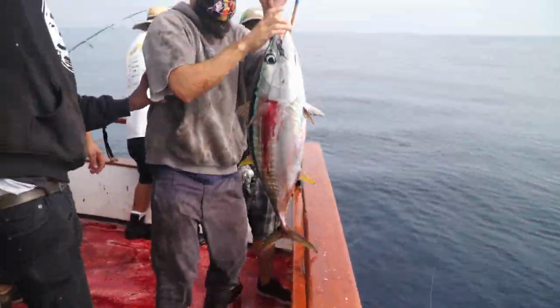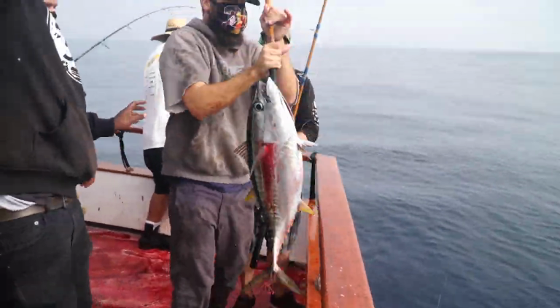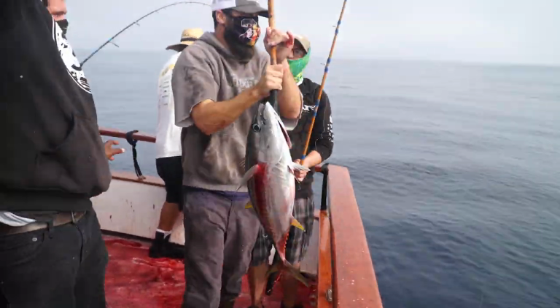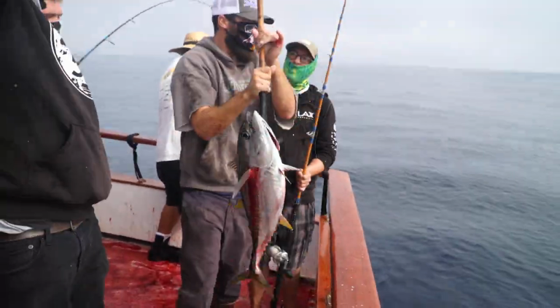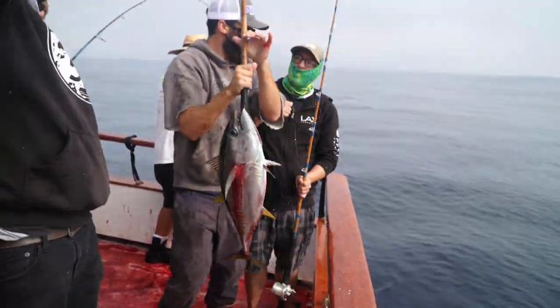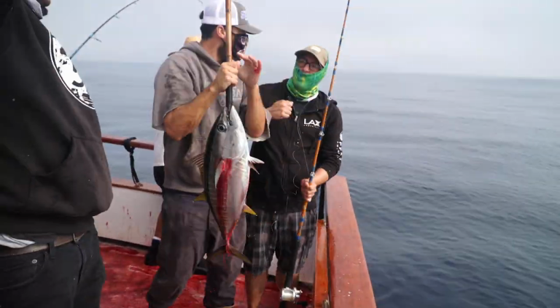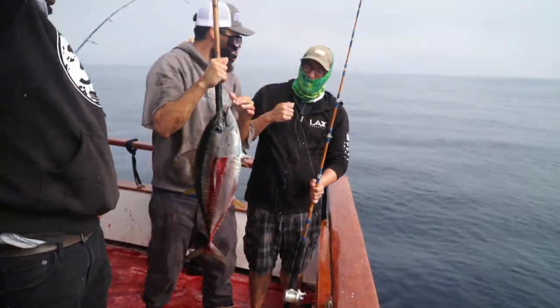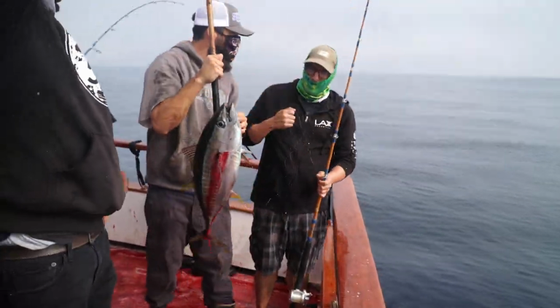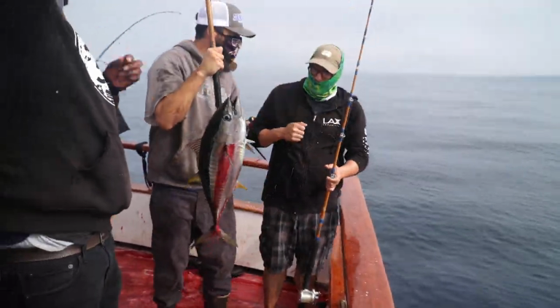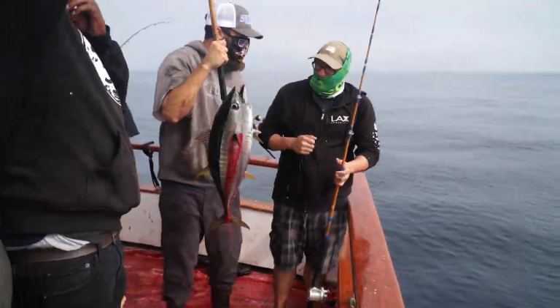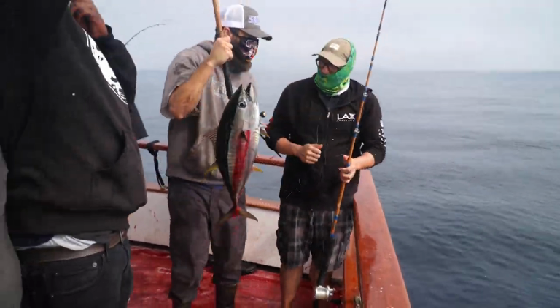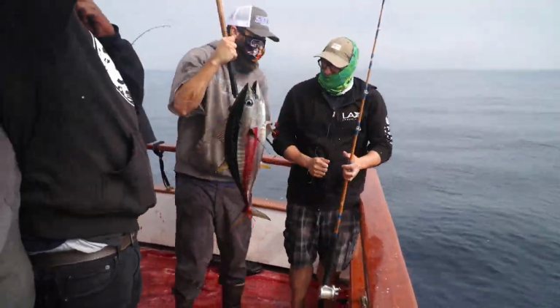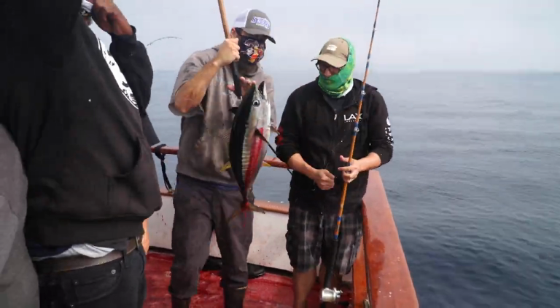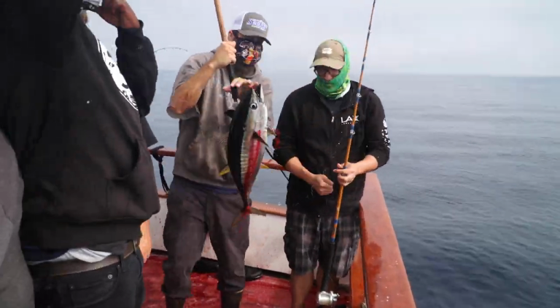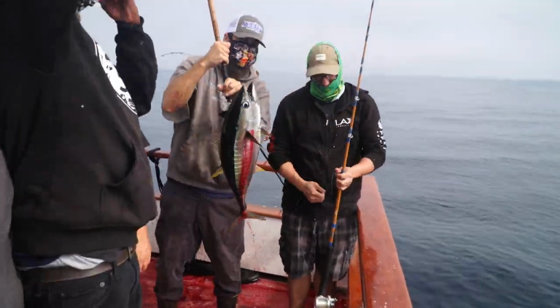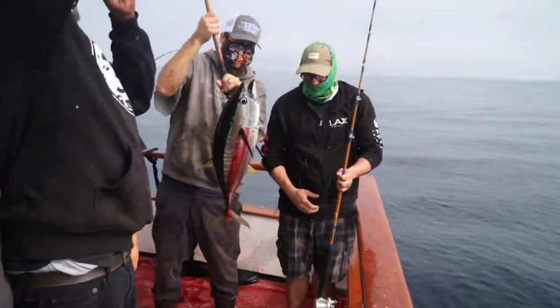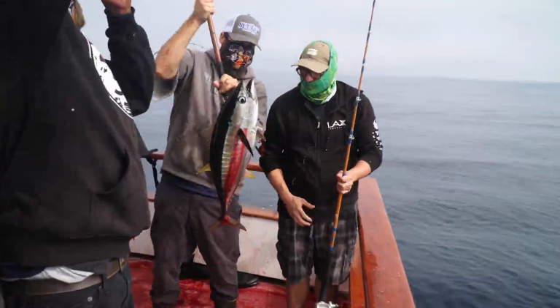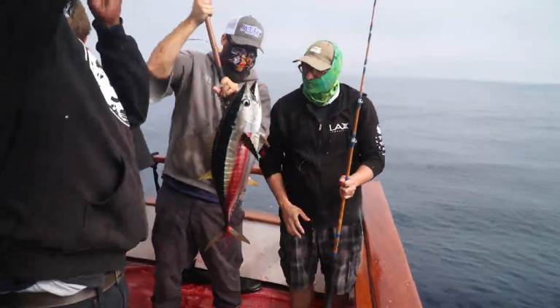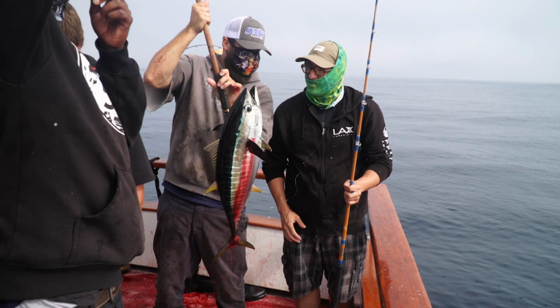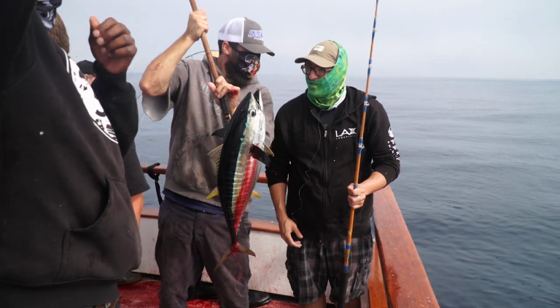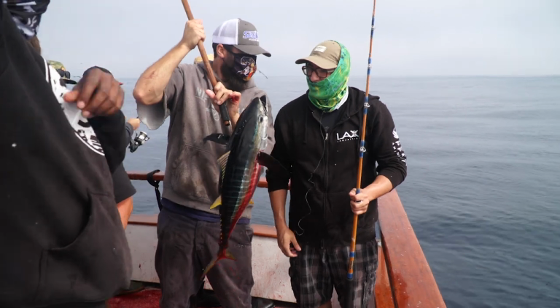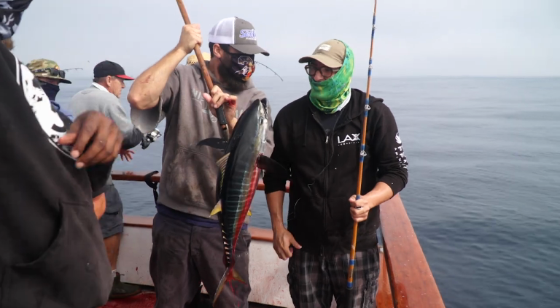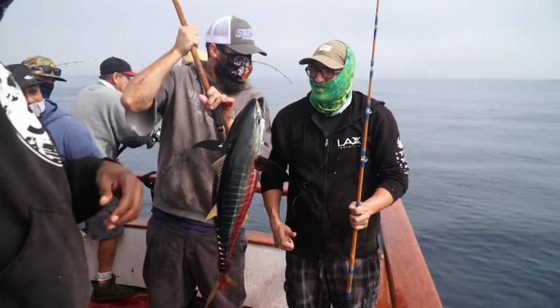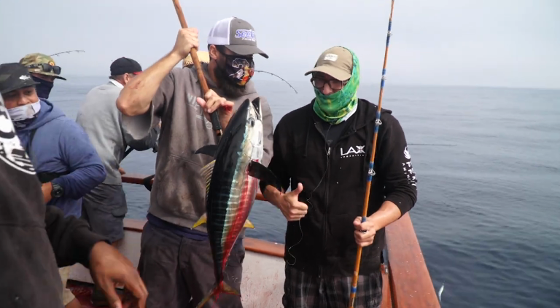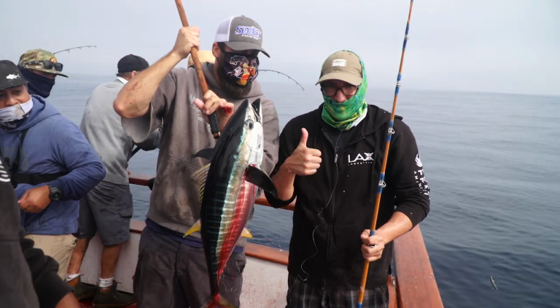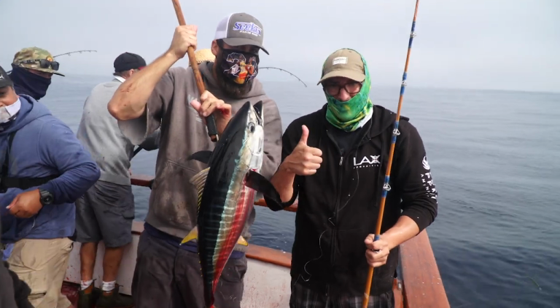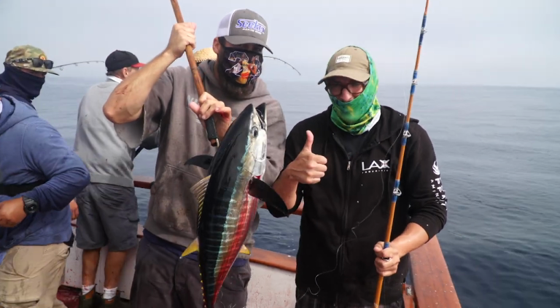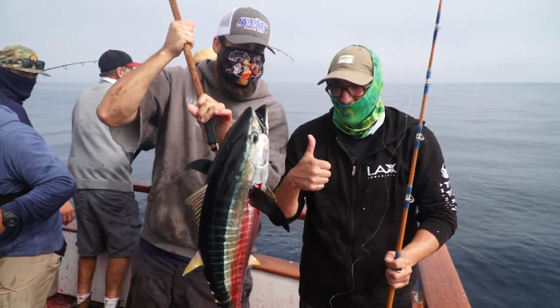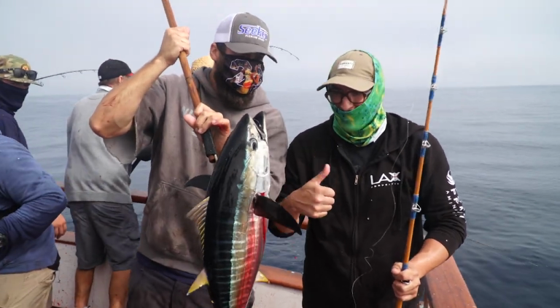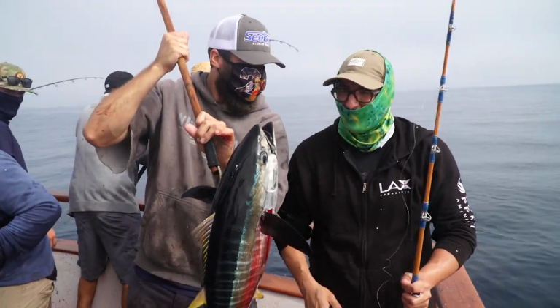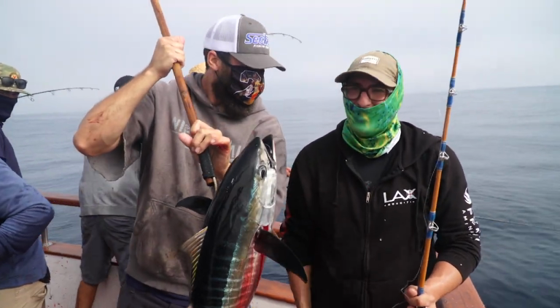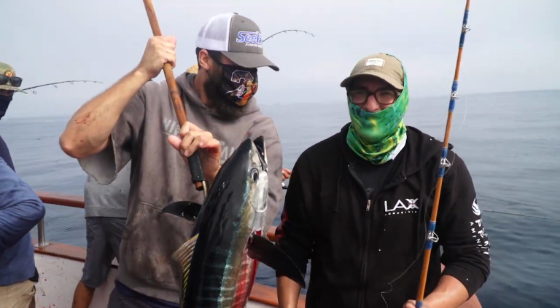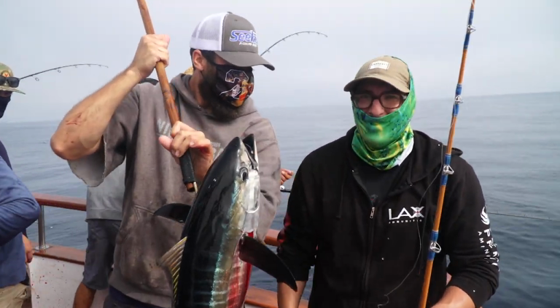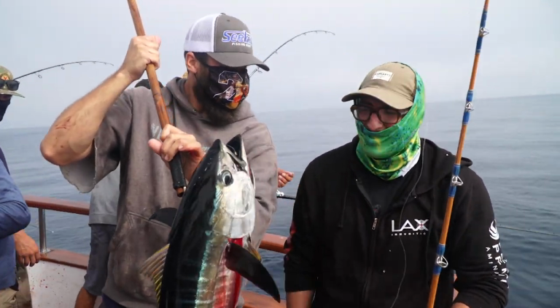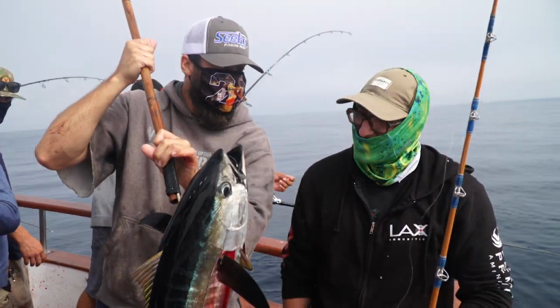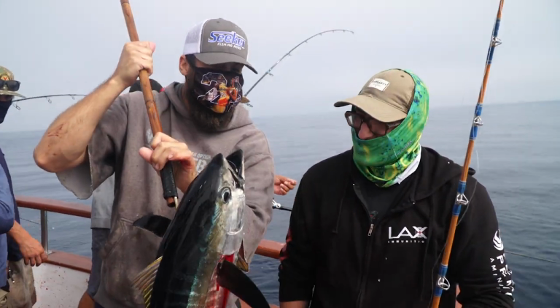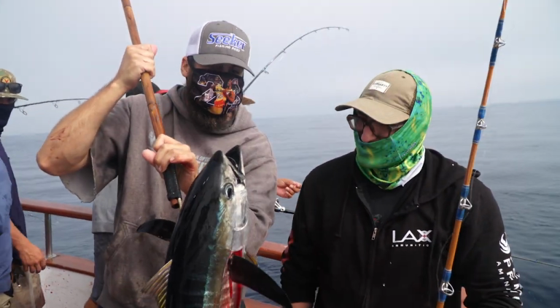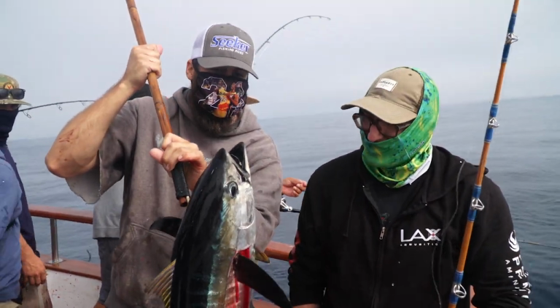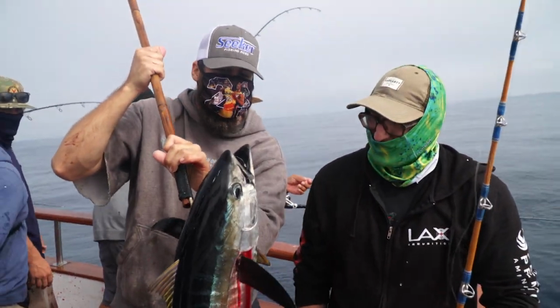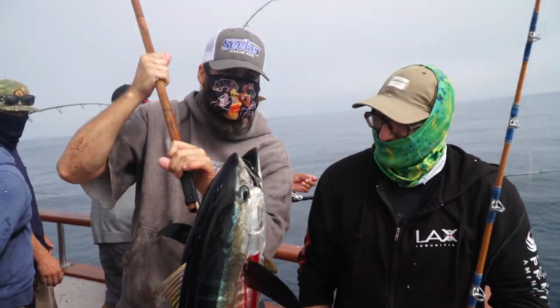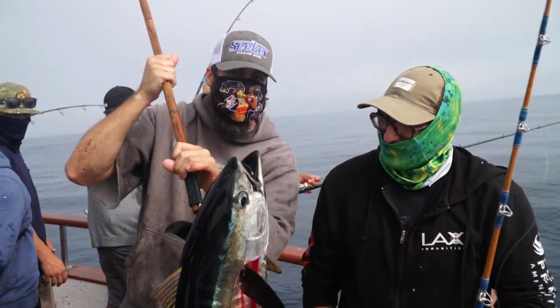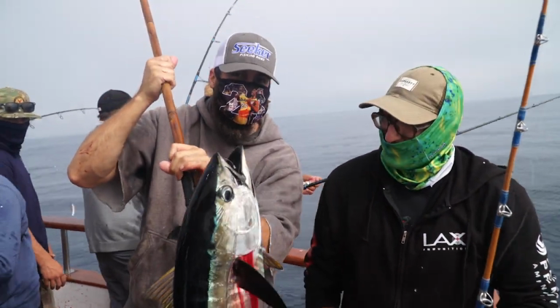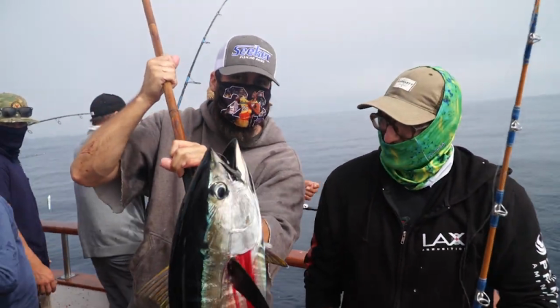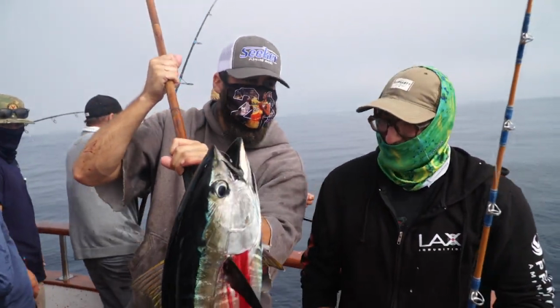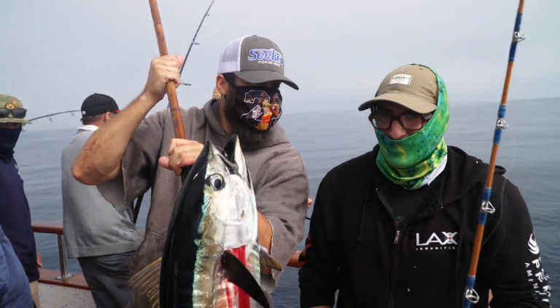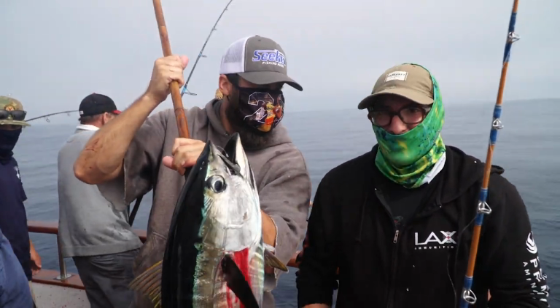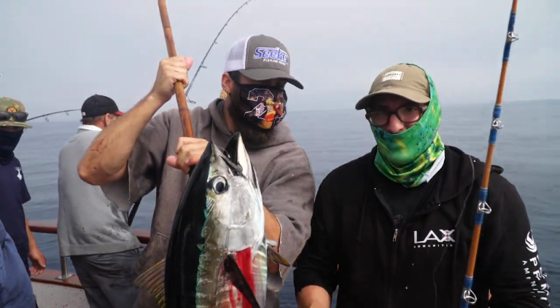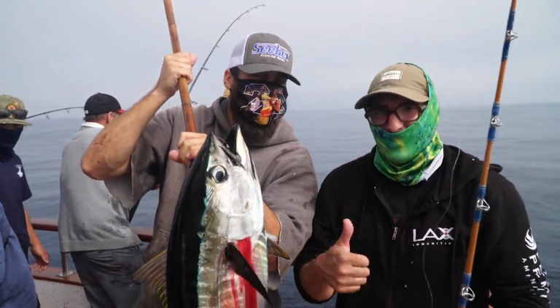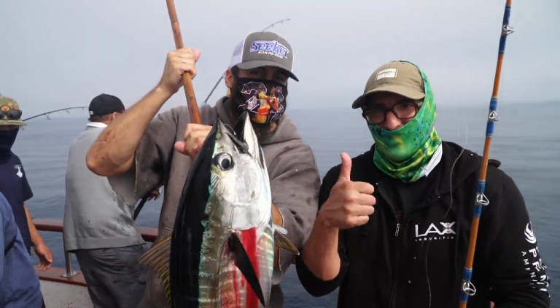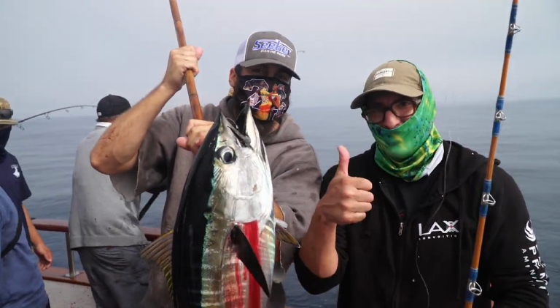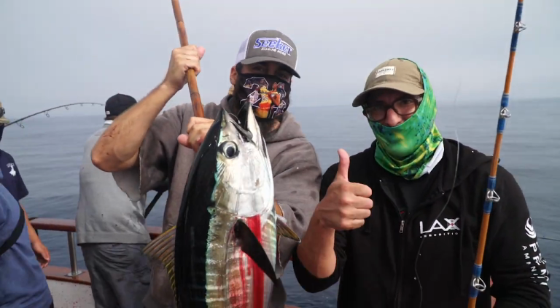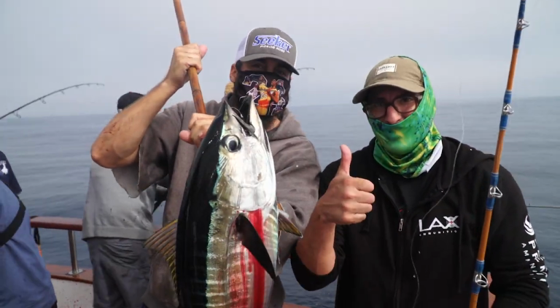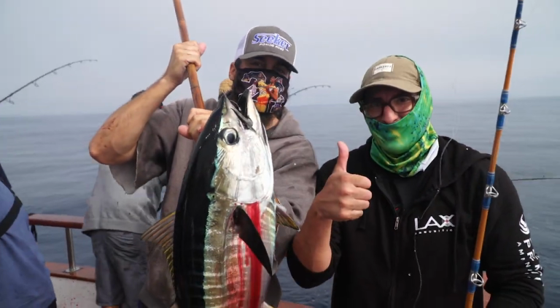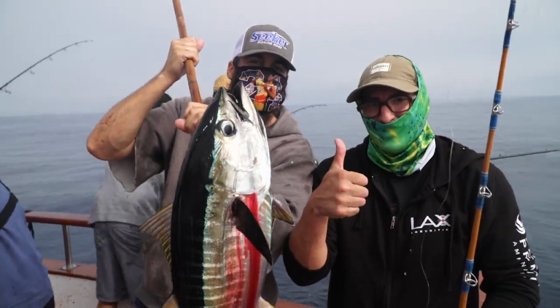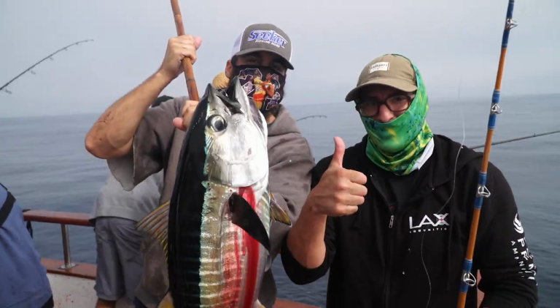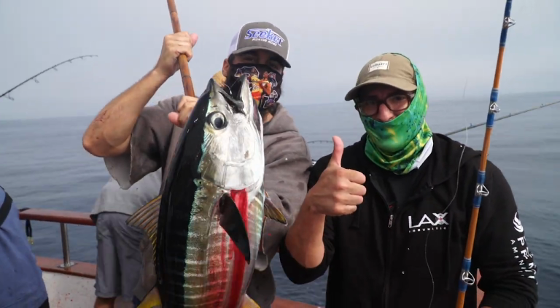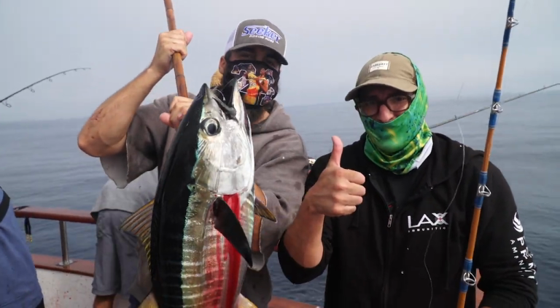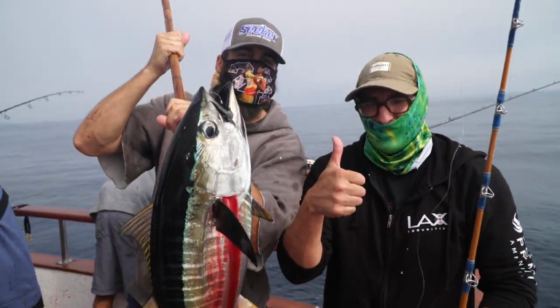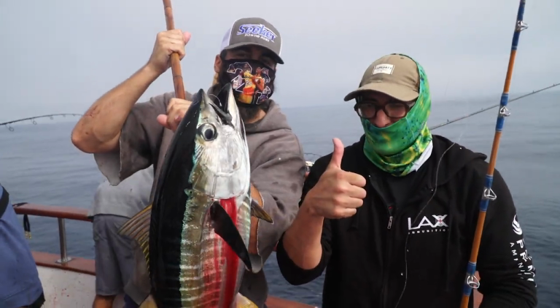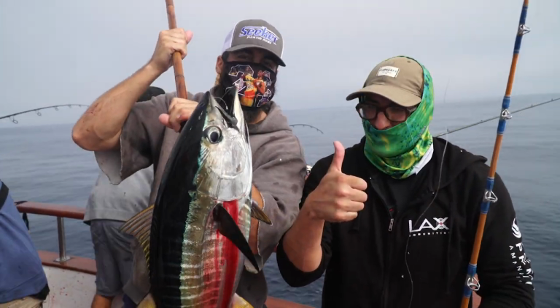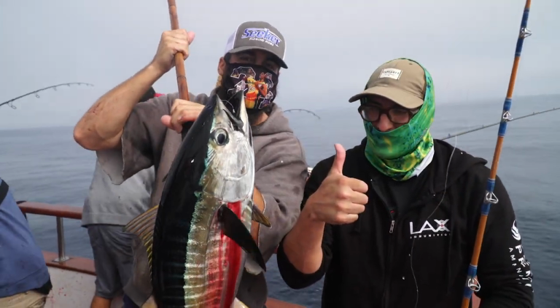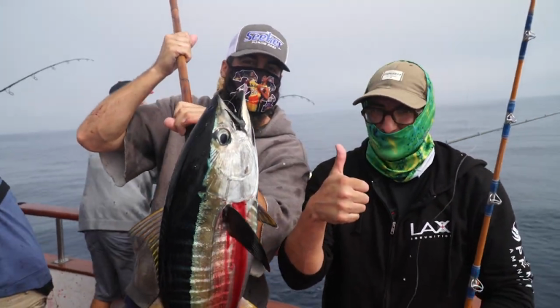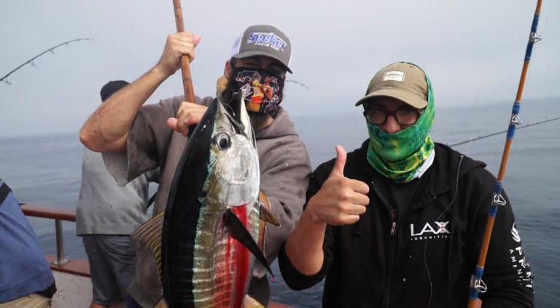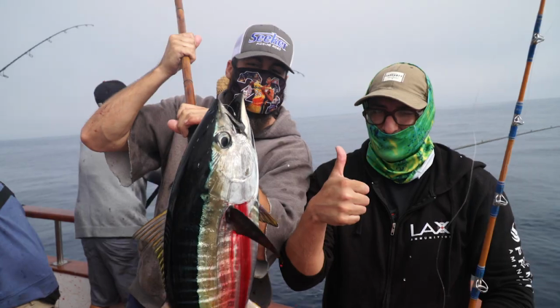First tuna ever! Nice job, bud. Look at that camera, give him a thumbs up. Four picture with Dan Hernandez on the Legend. Awesome.